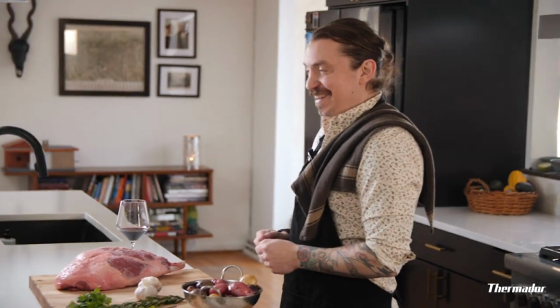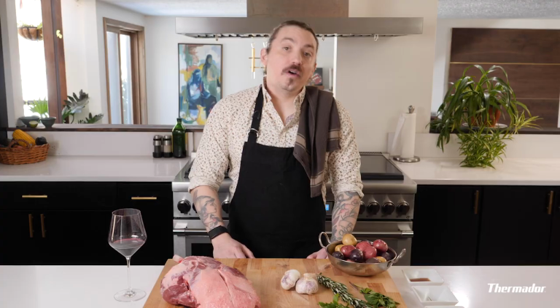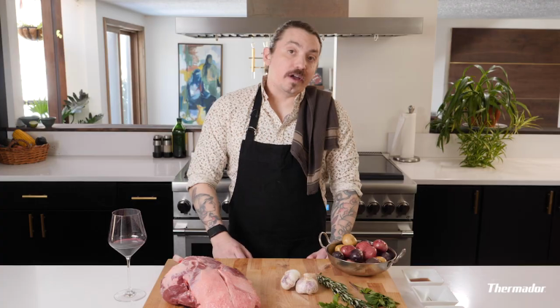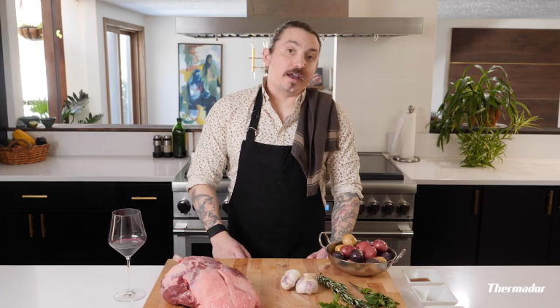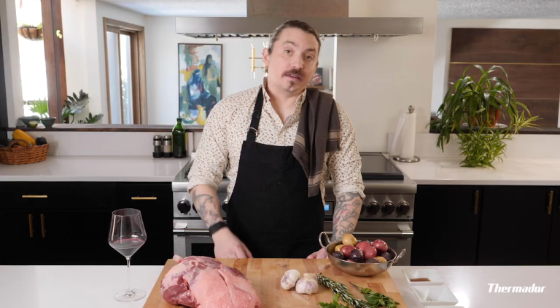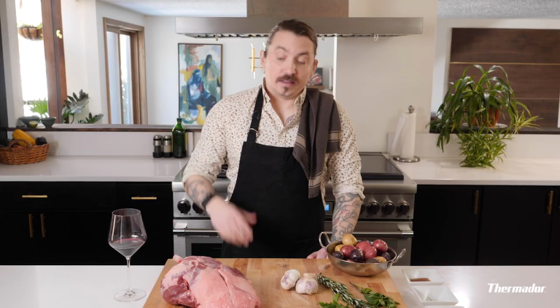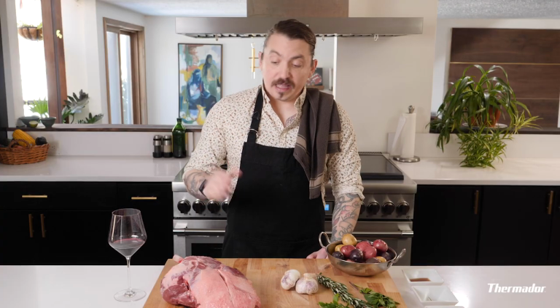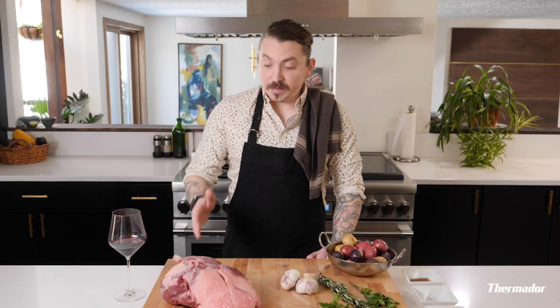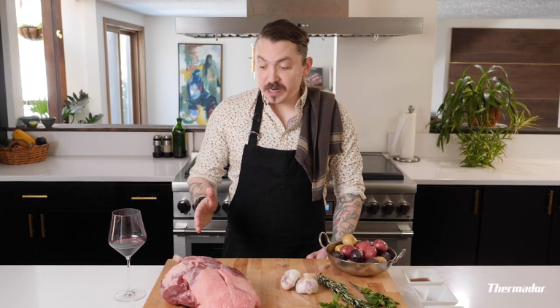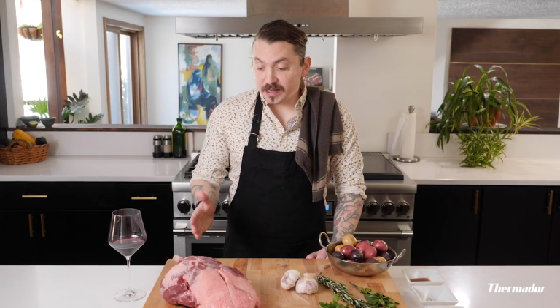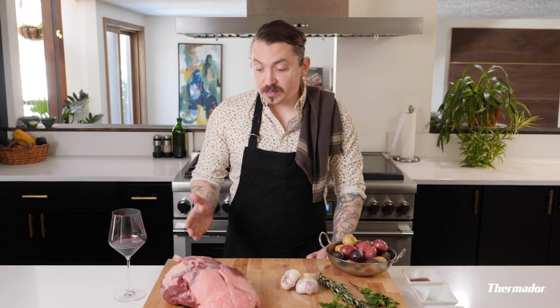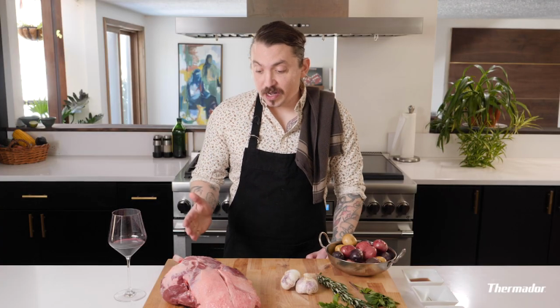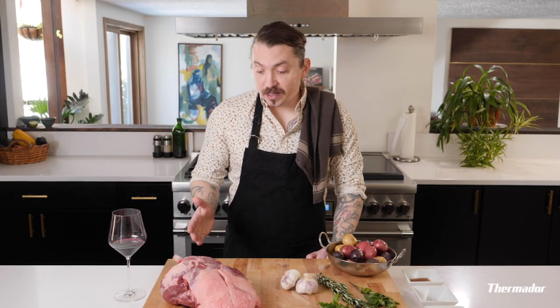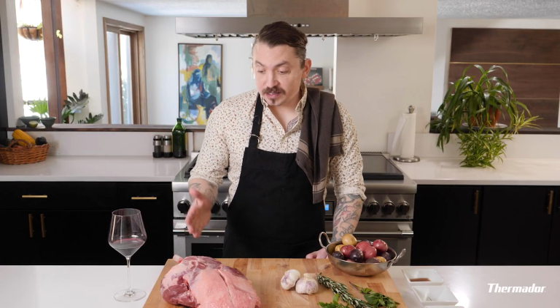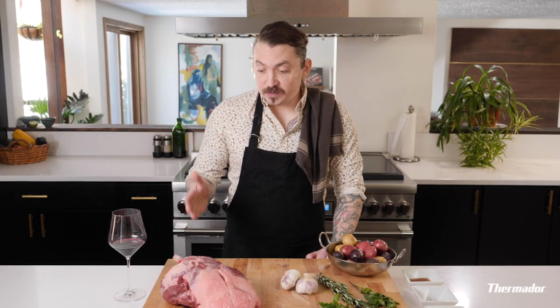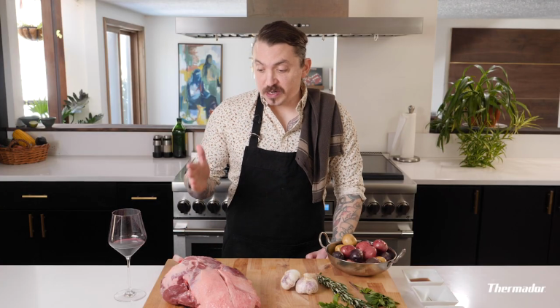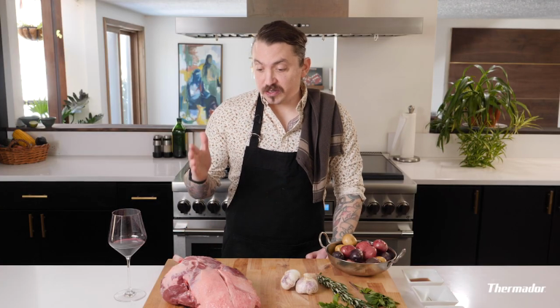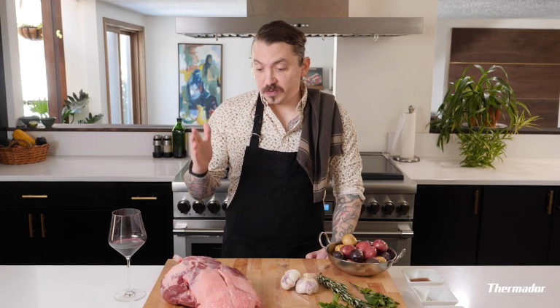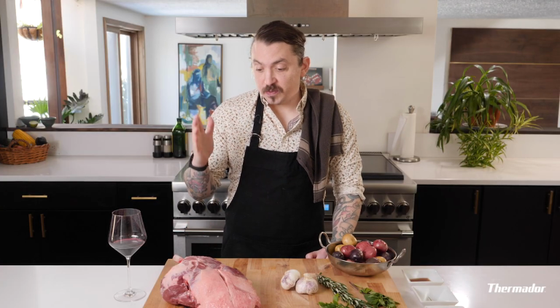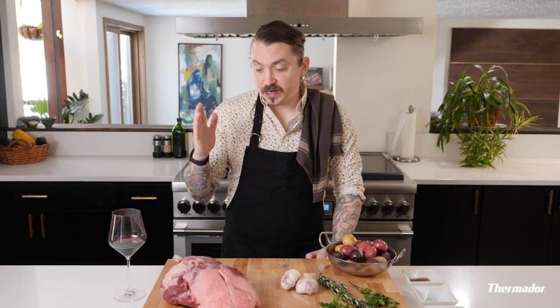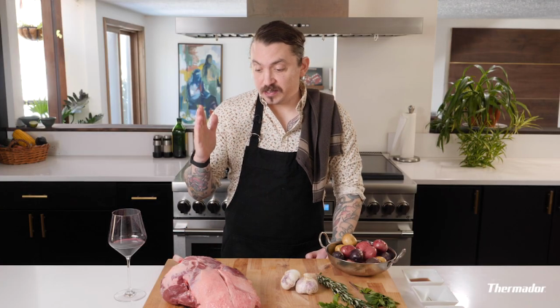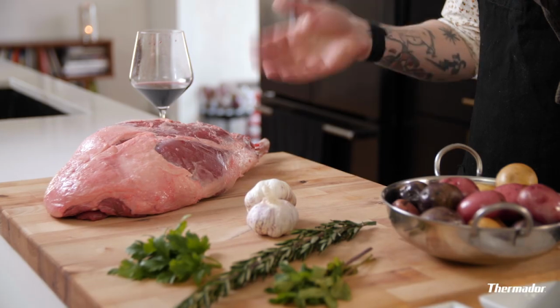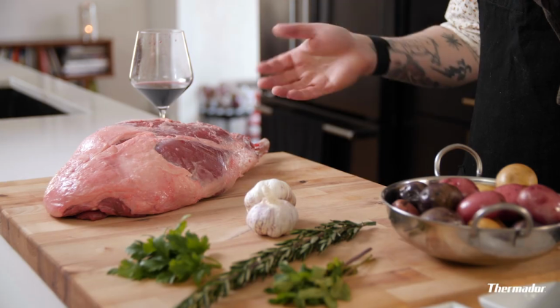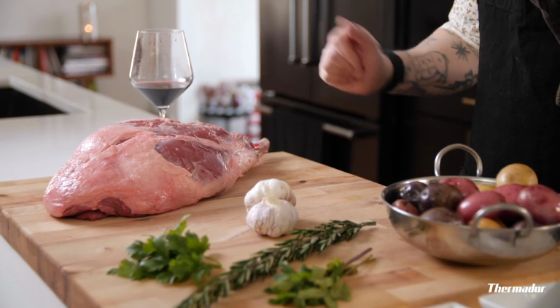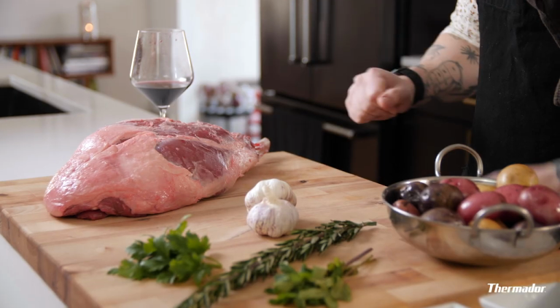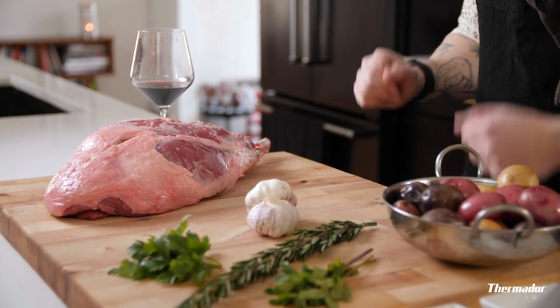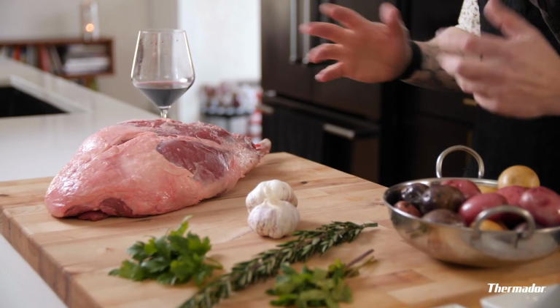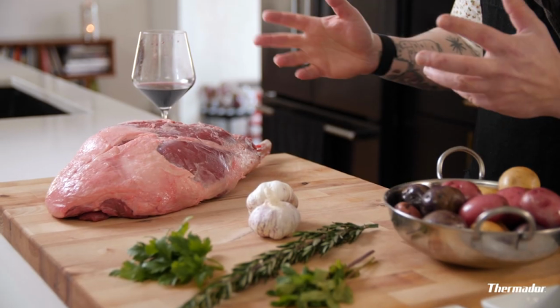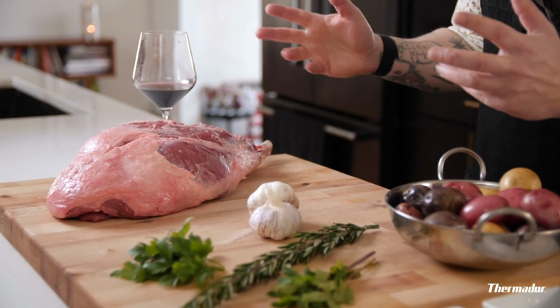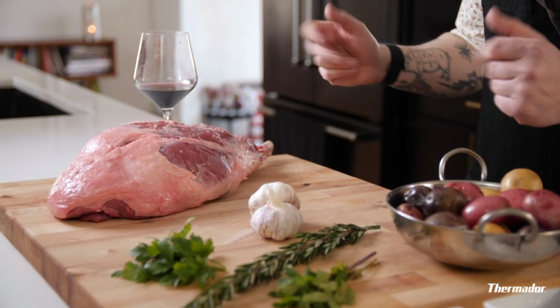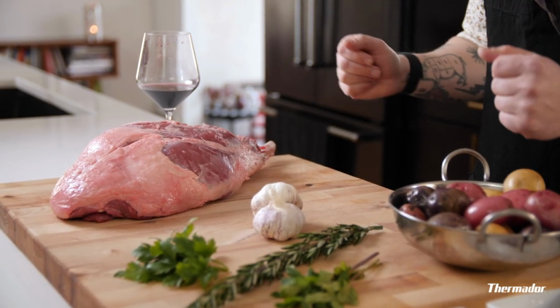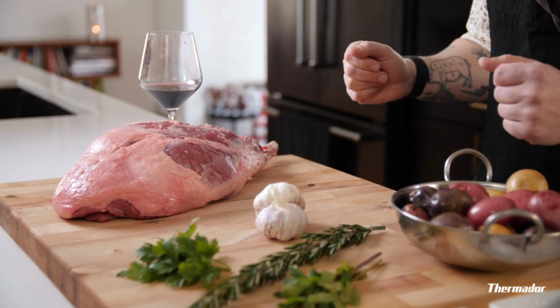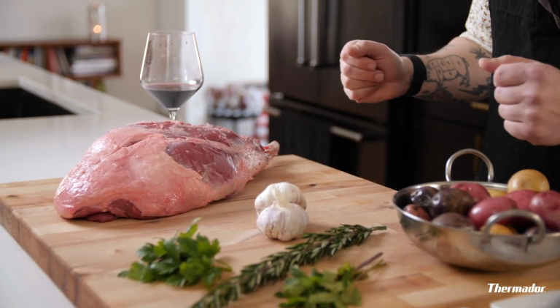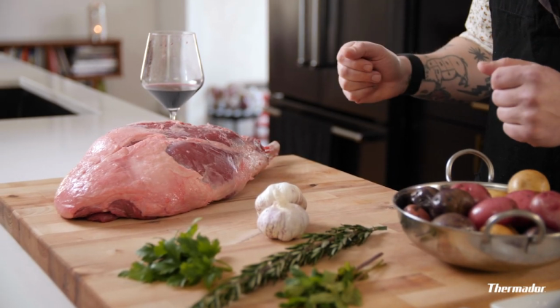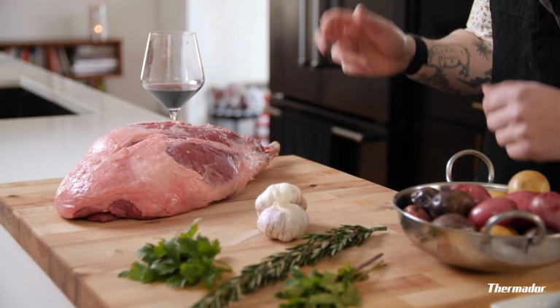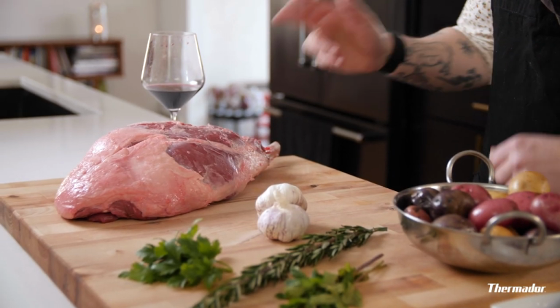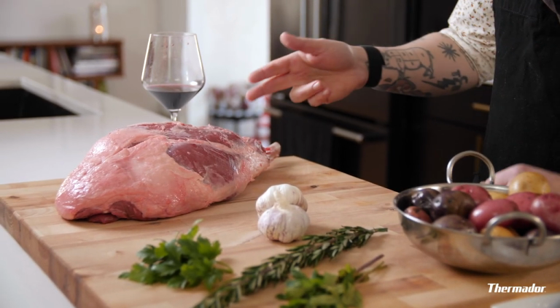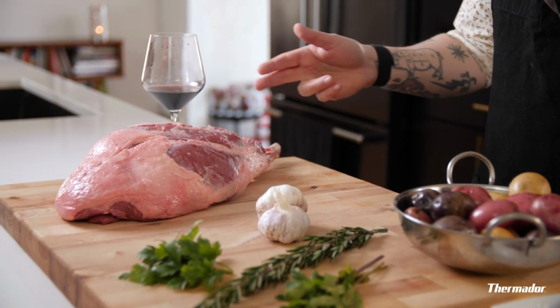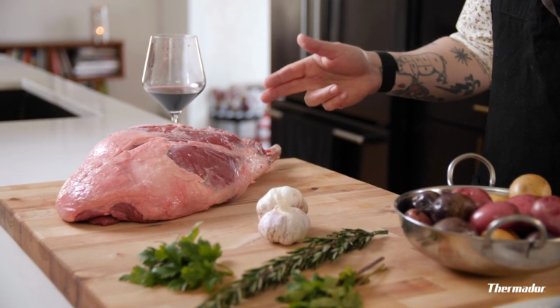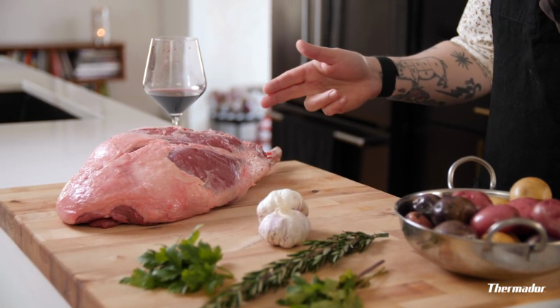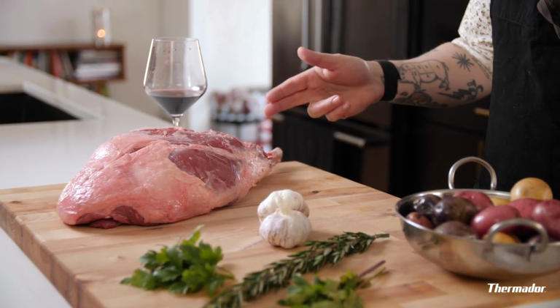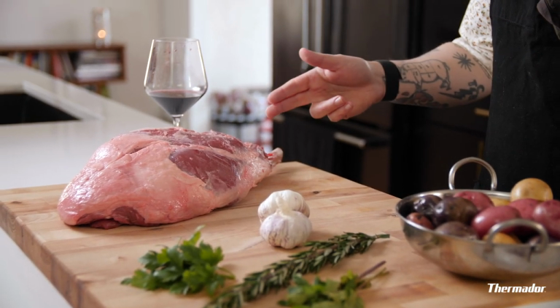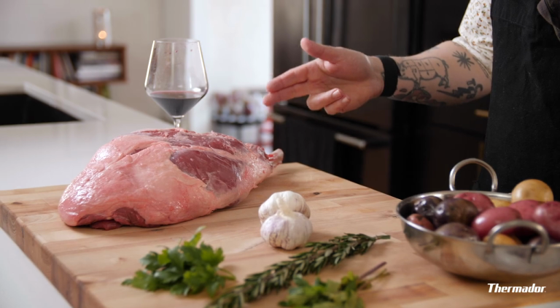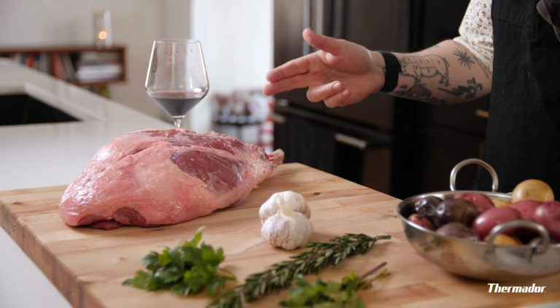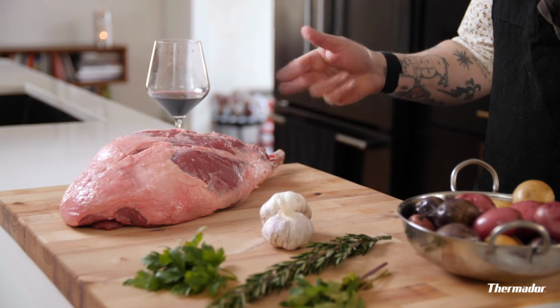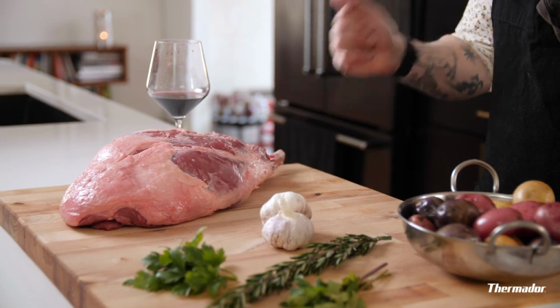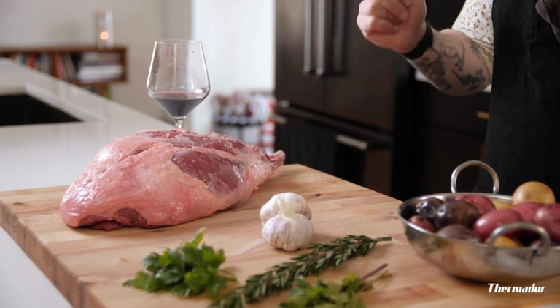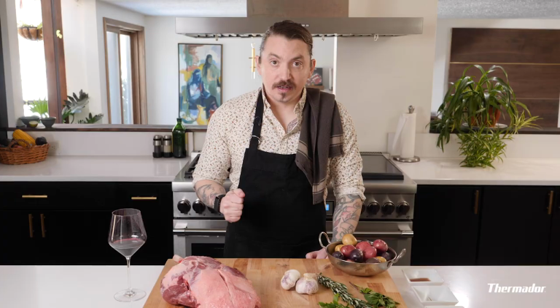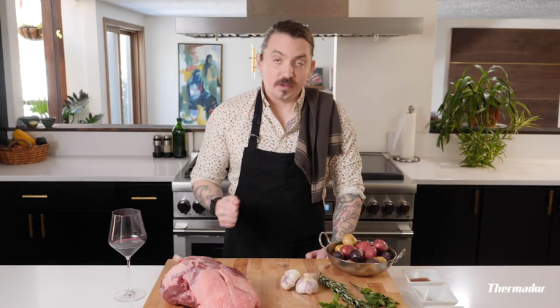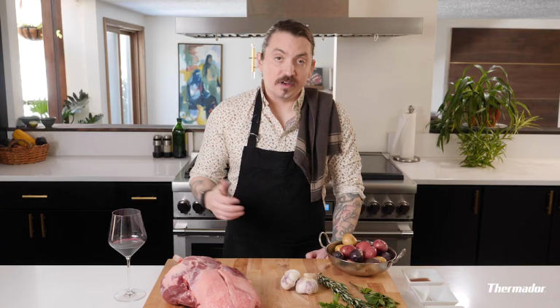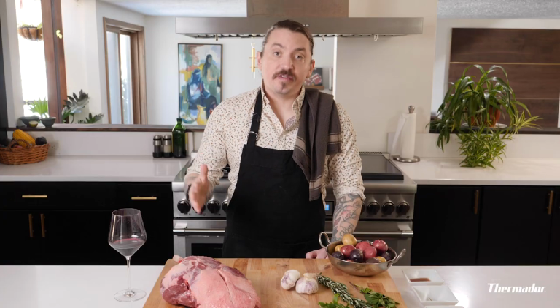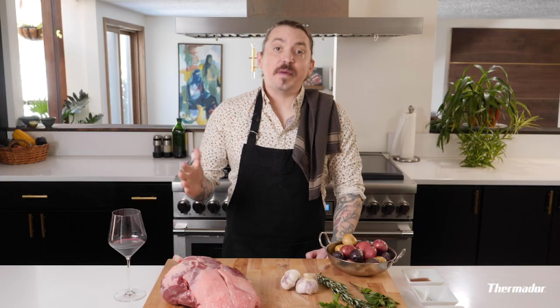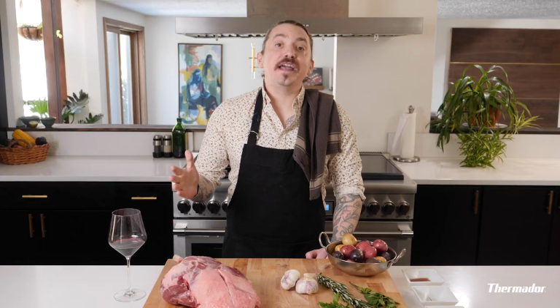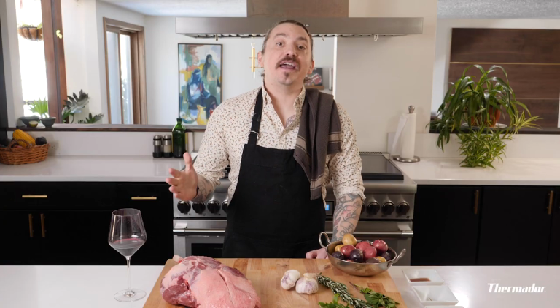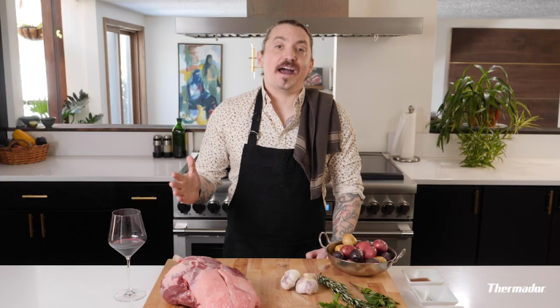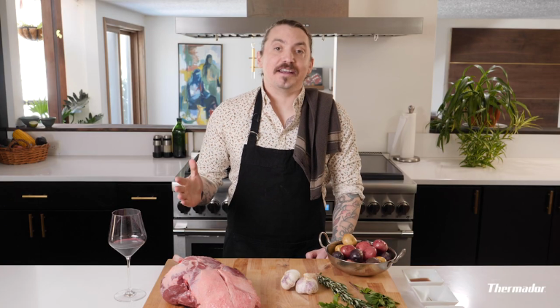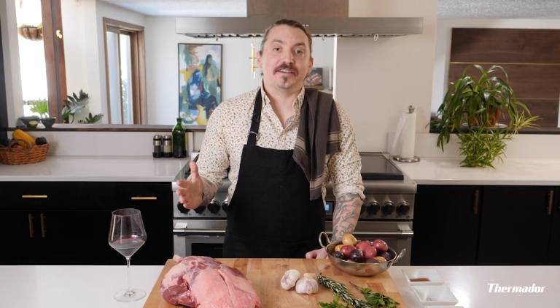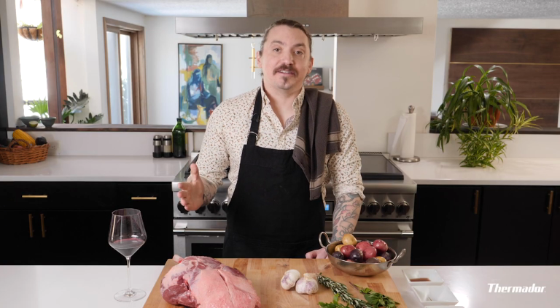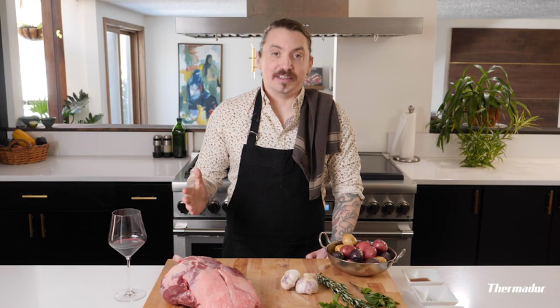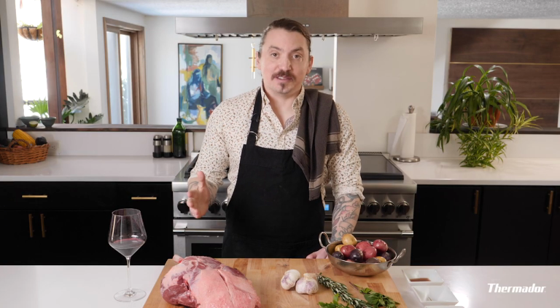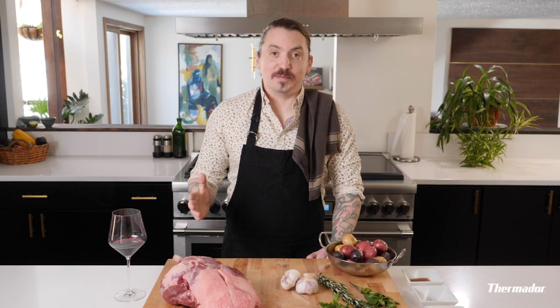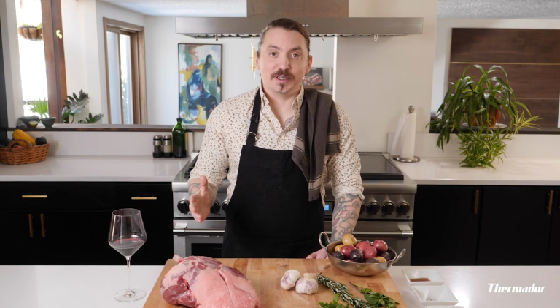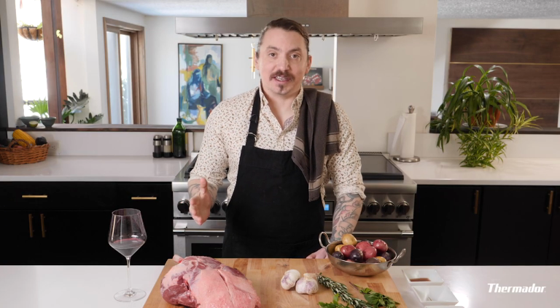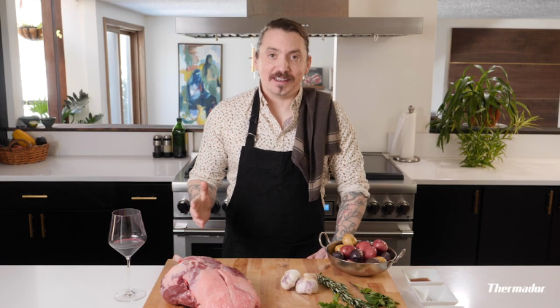Lamb takes a while, especially when it's from a dinosaur and it's four pounds bigger than you thought. So enough of my yakkin, let's boogie.